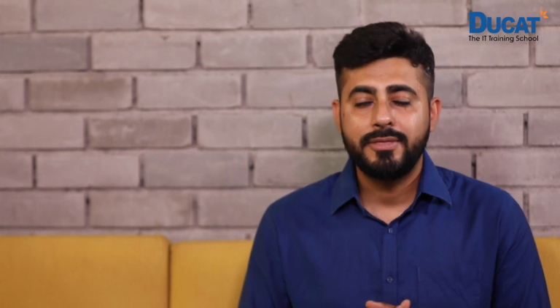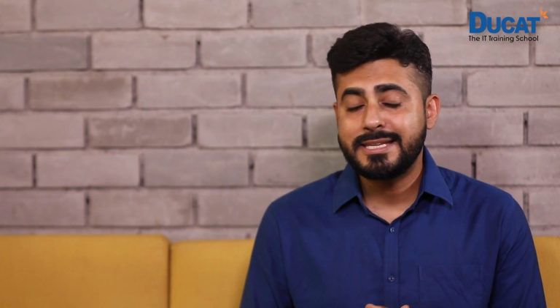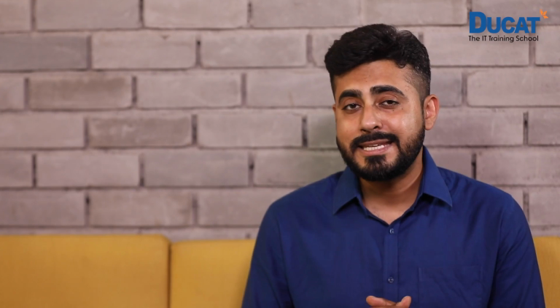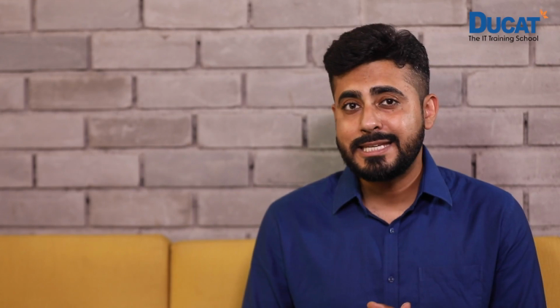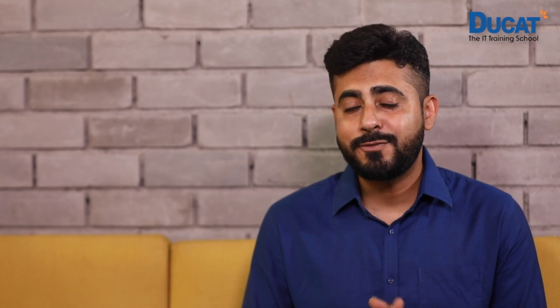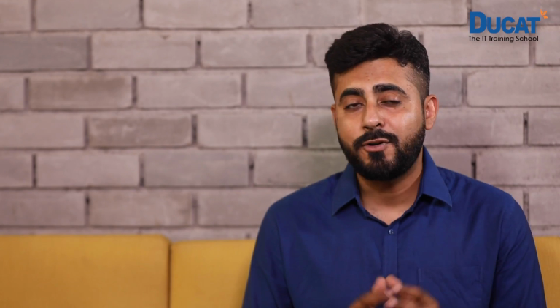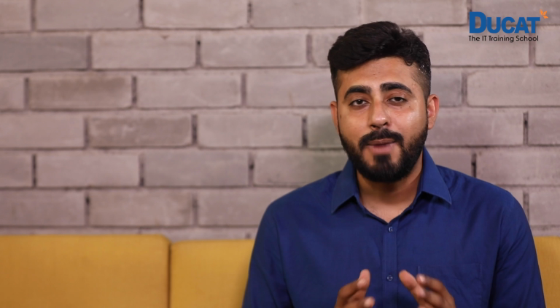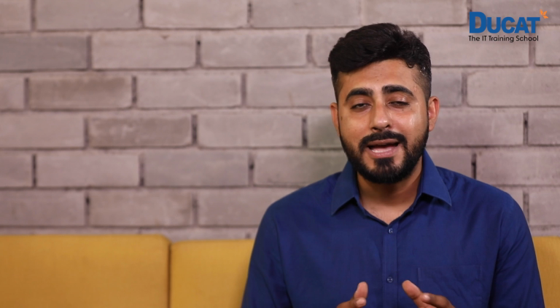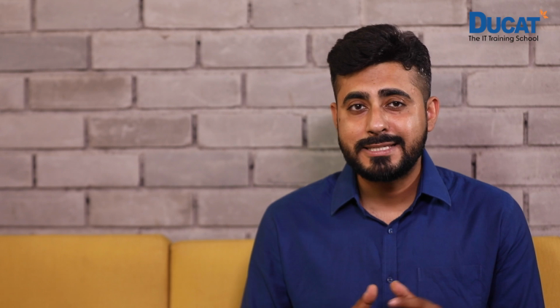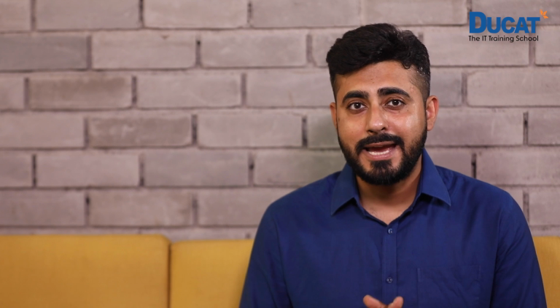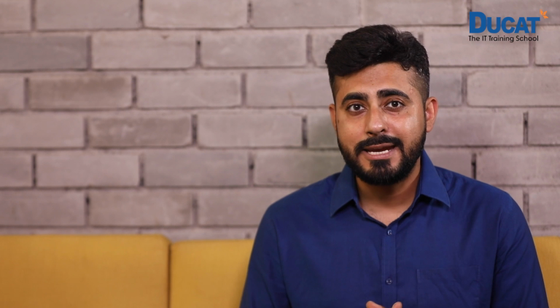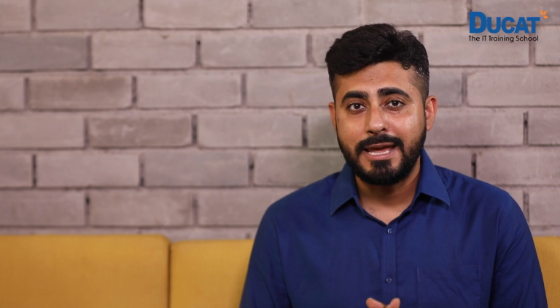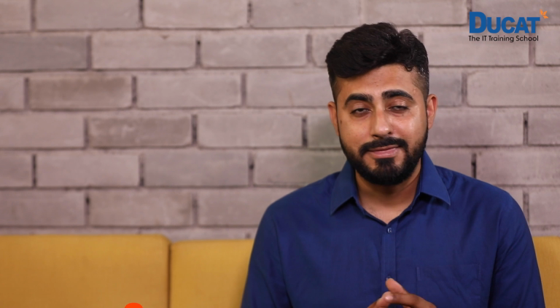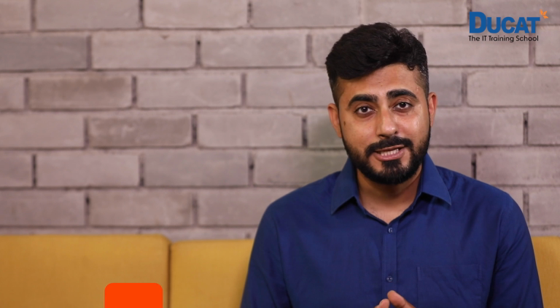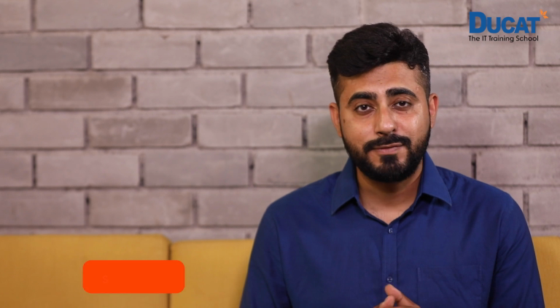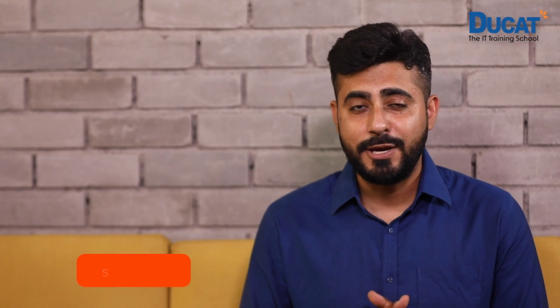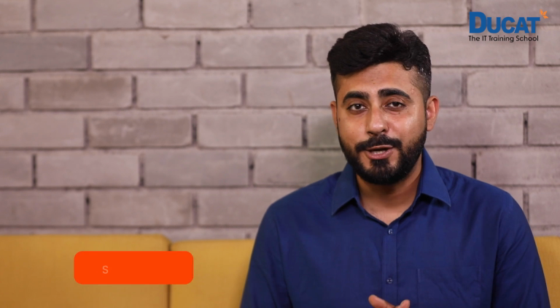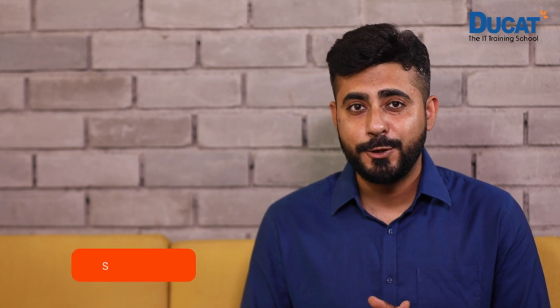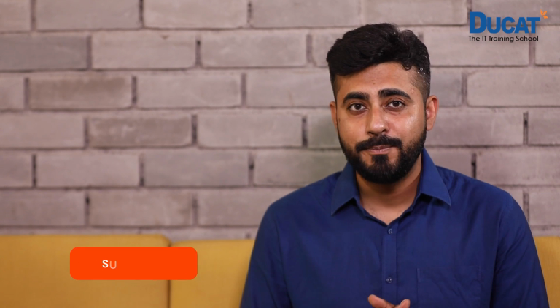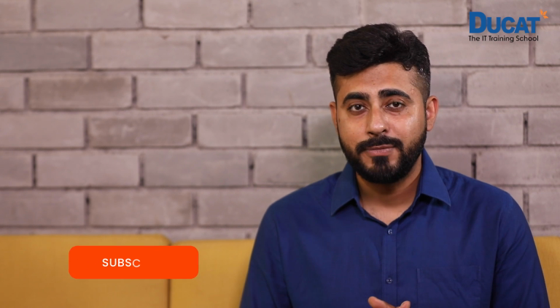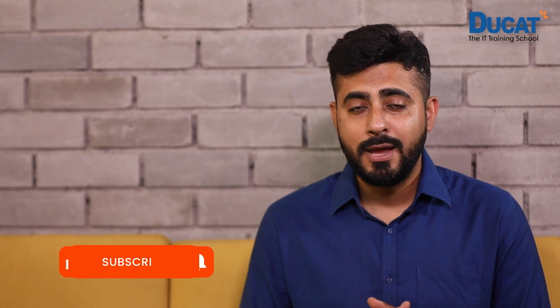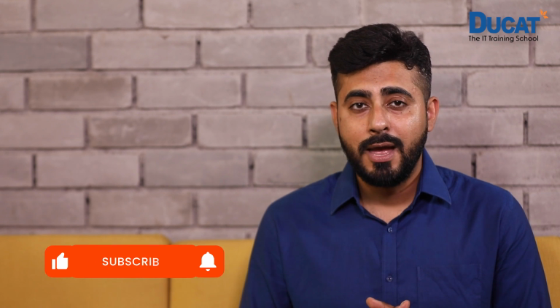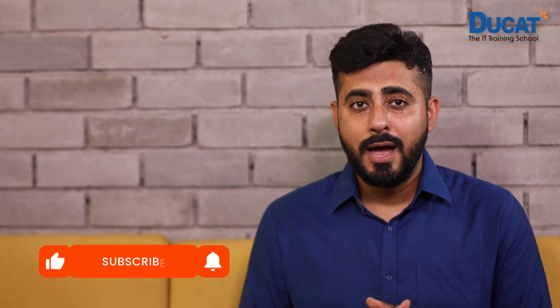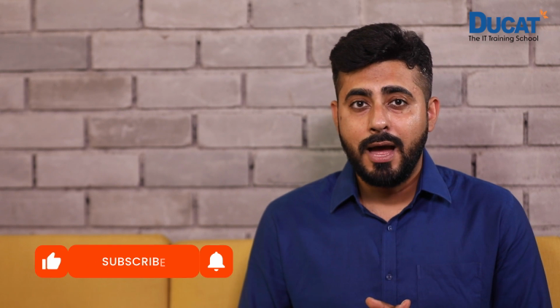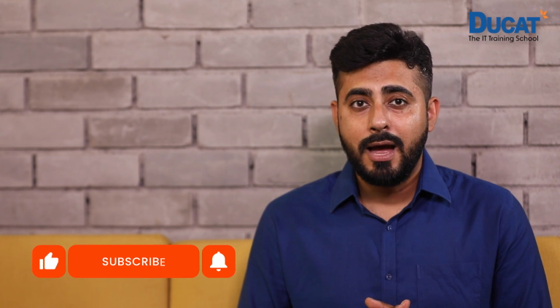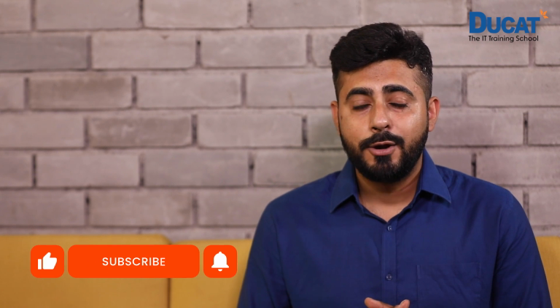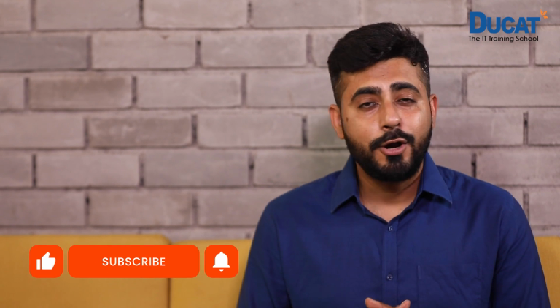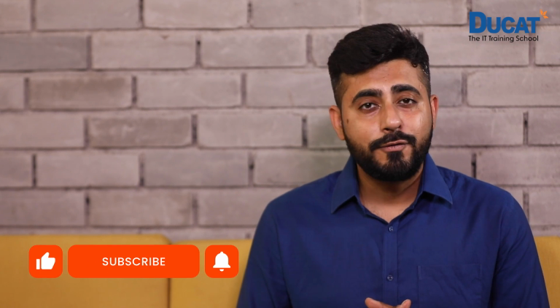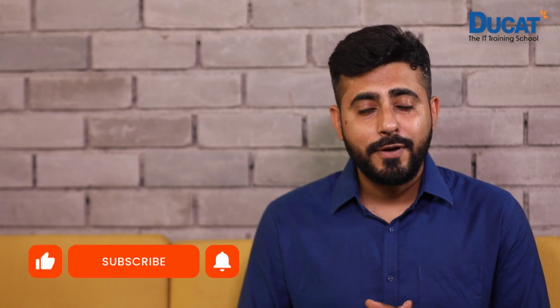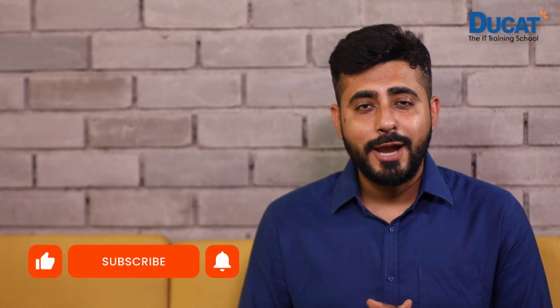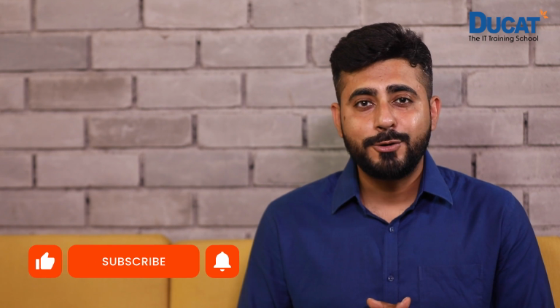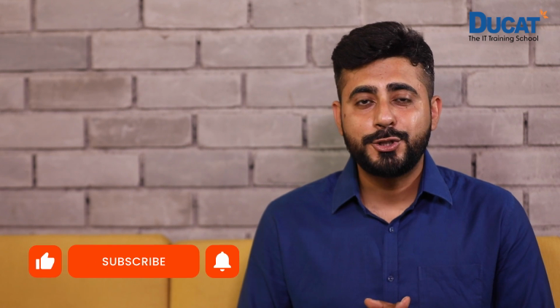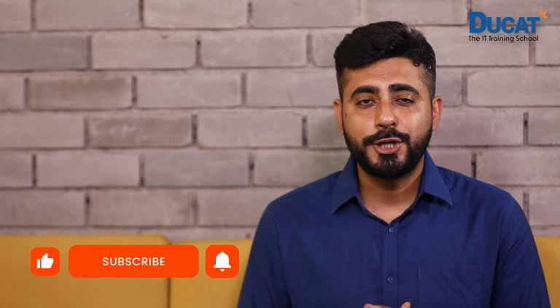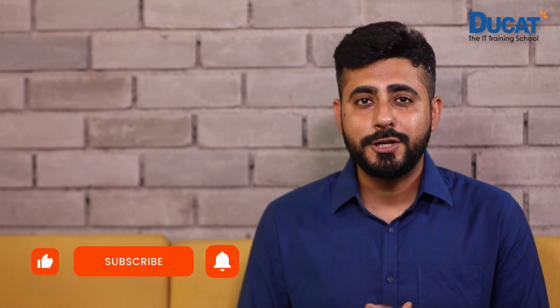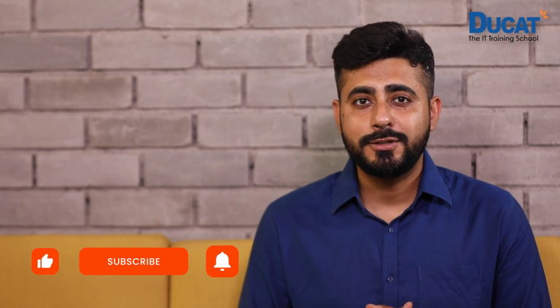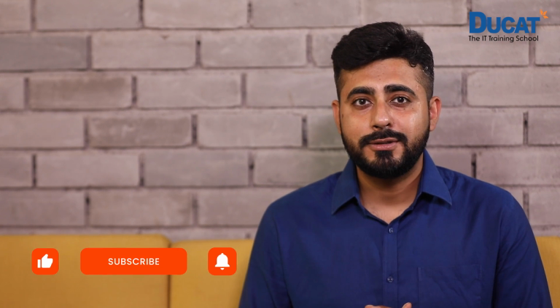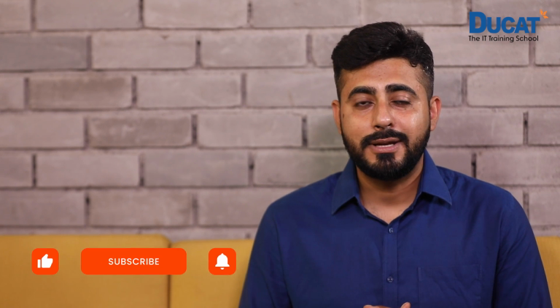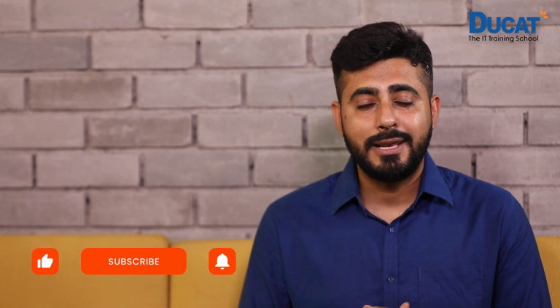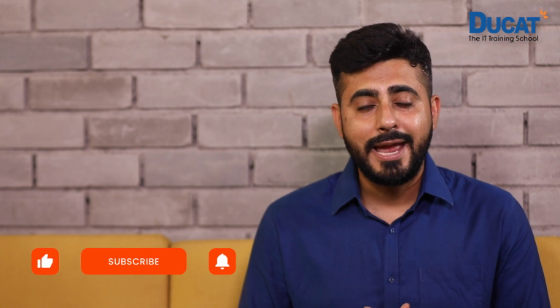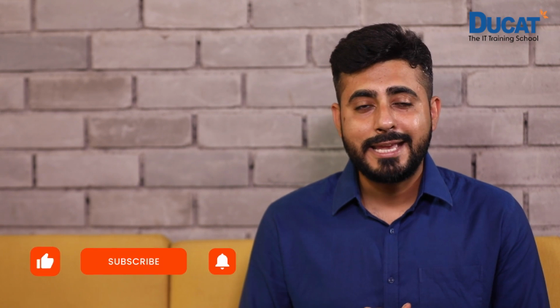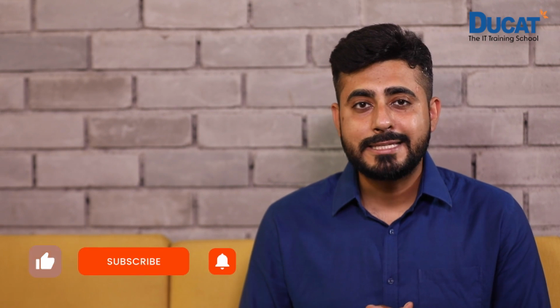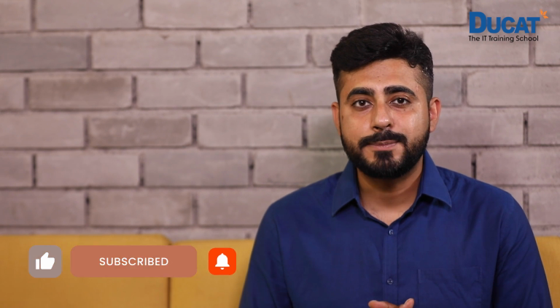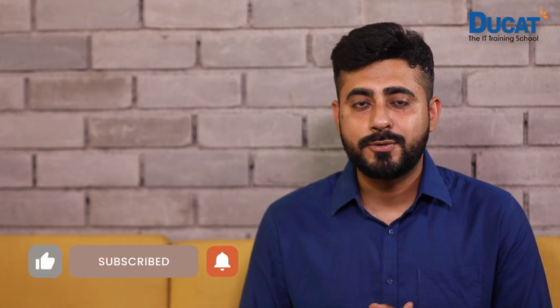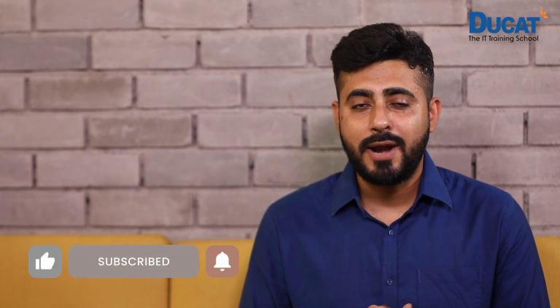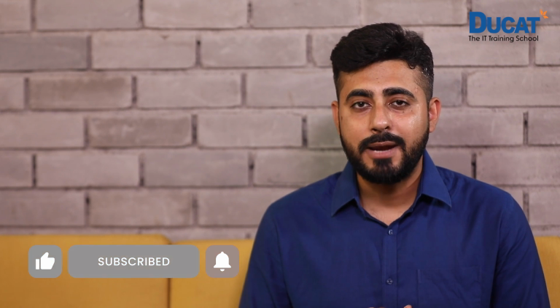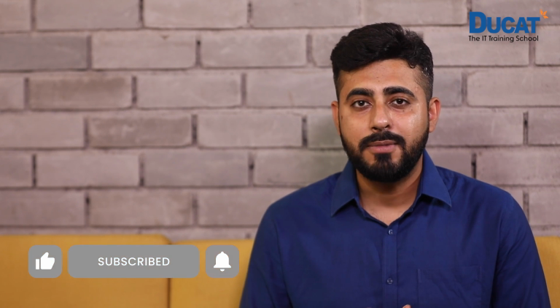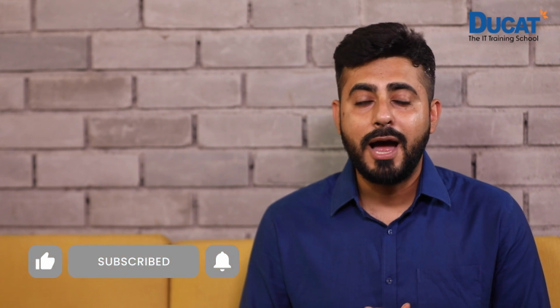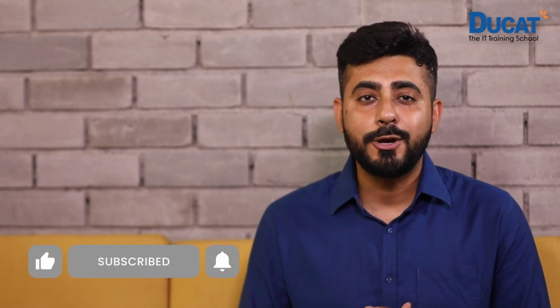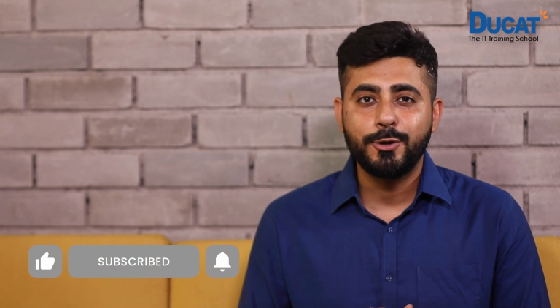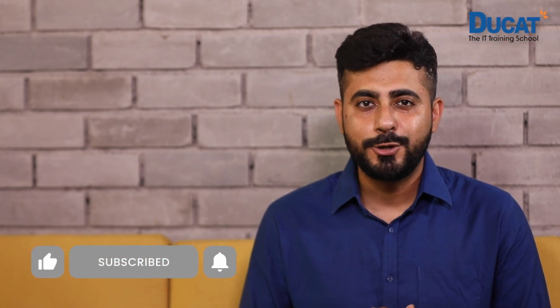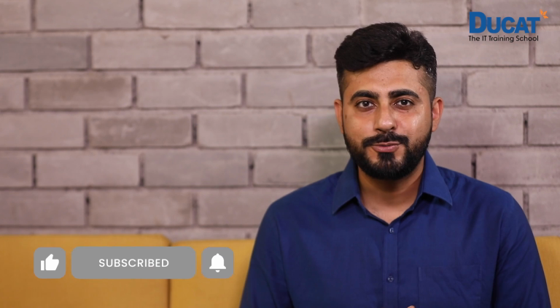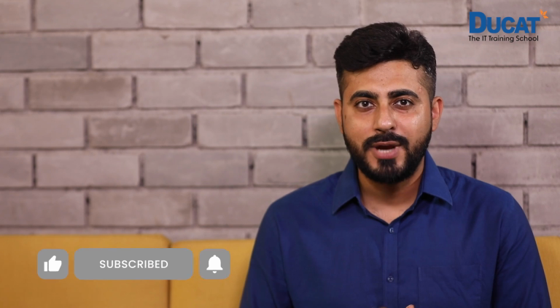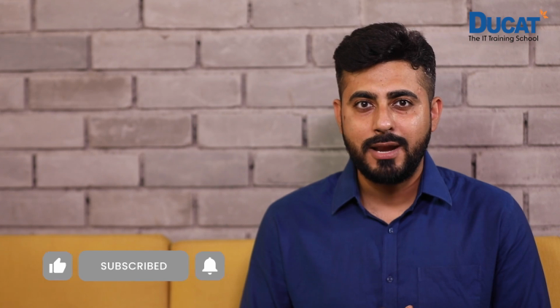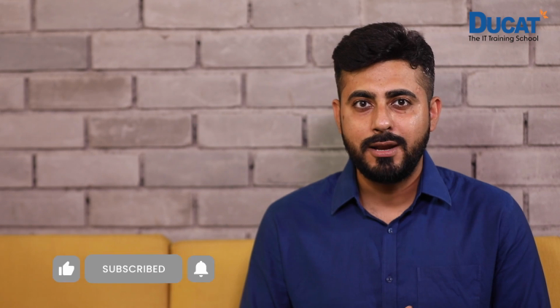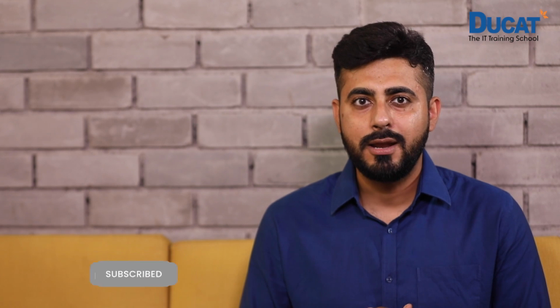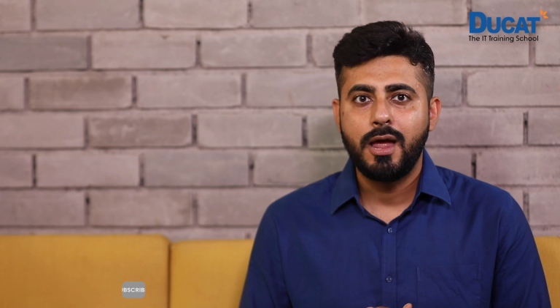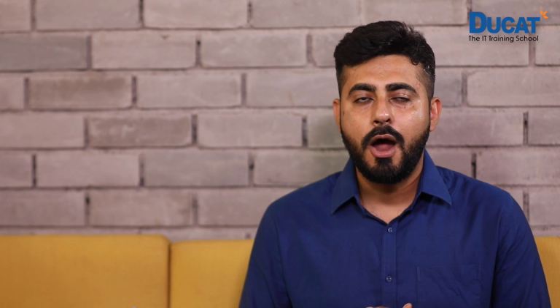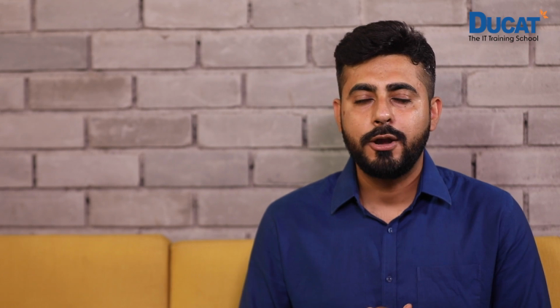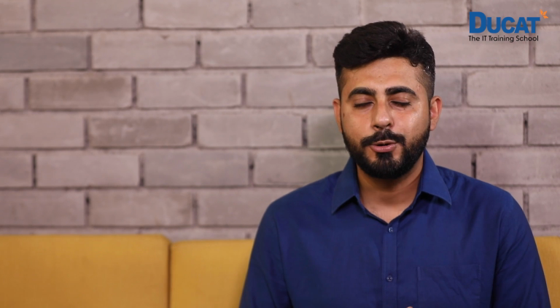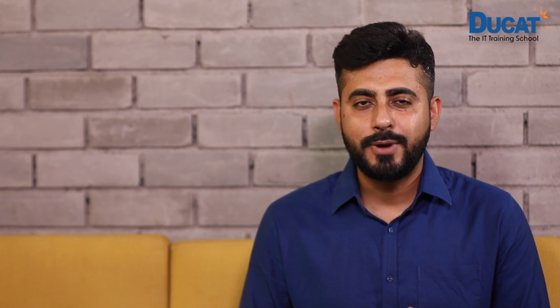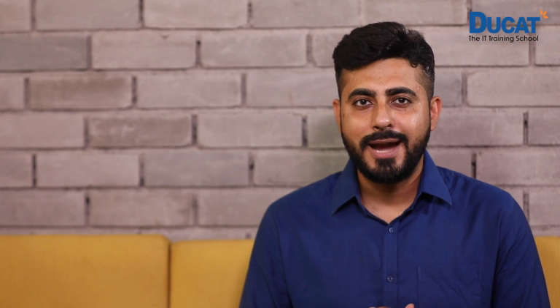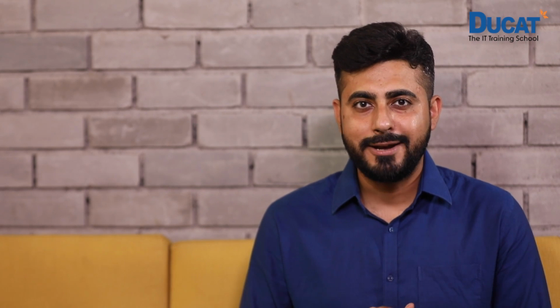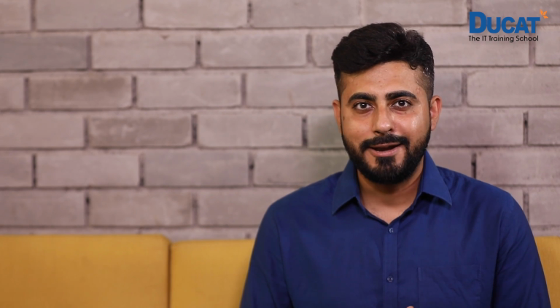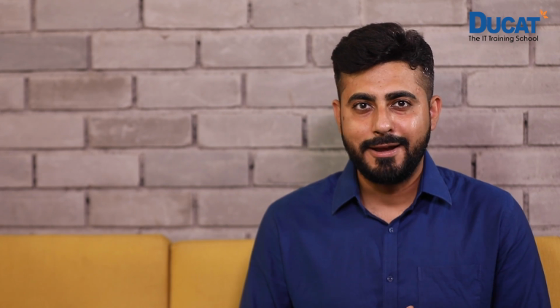This is it from our side in this video. Don't forget to share, like and subscribe to our YouTube channel Ducat India.